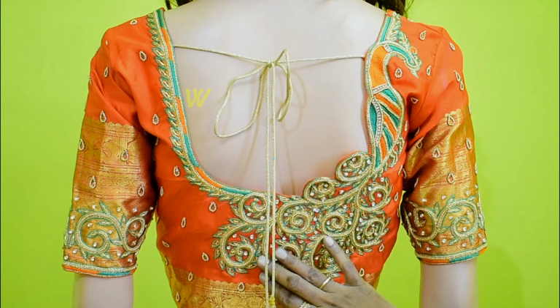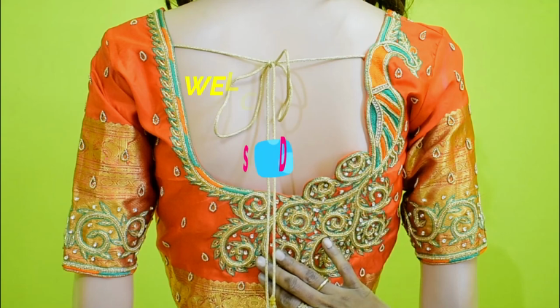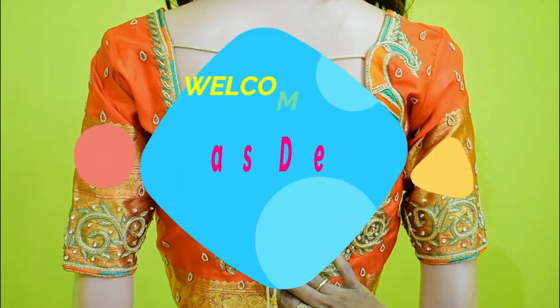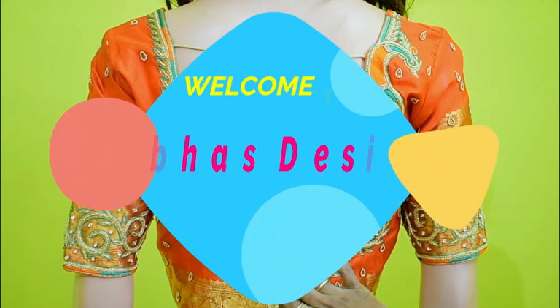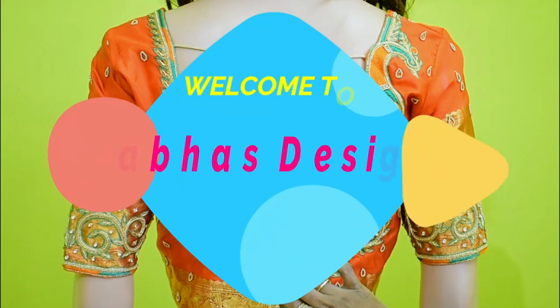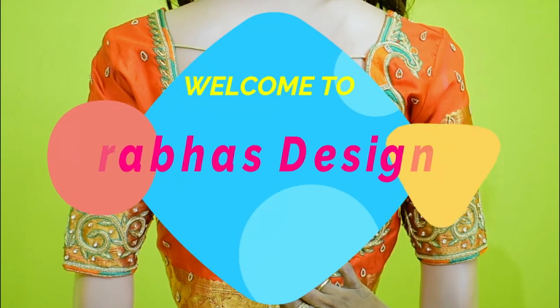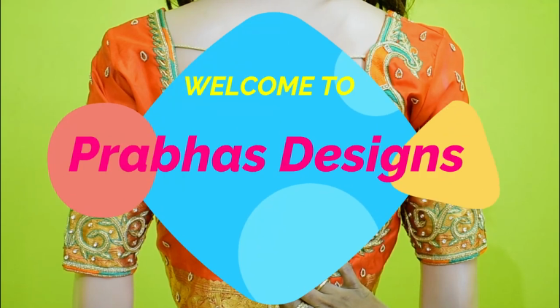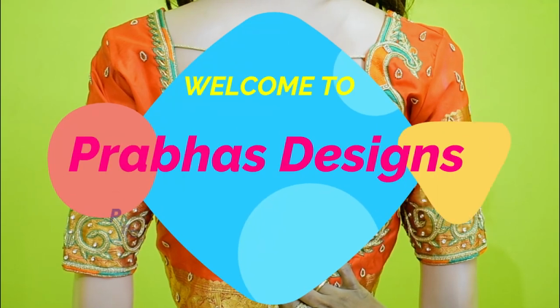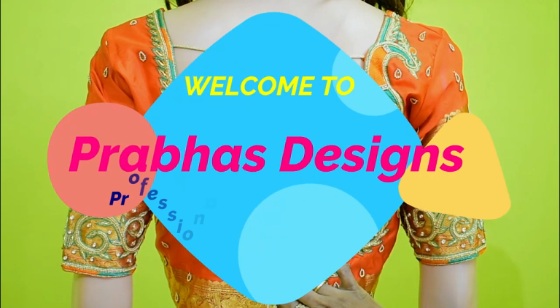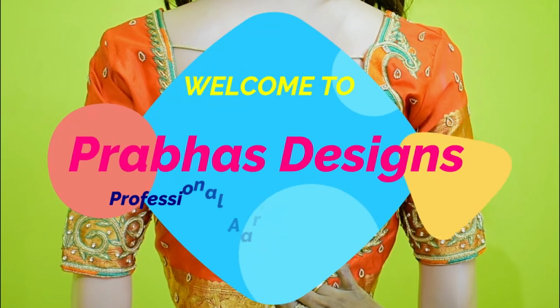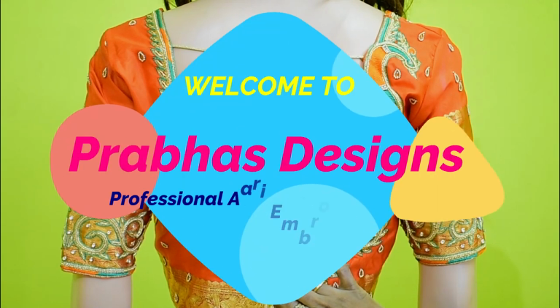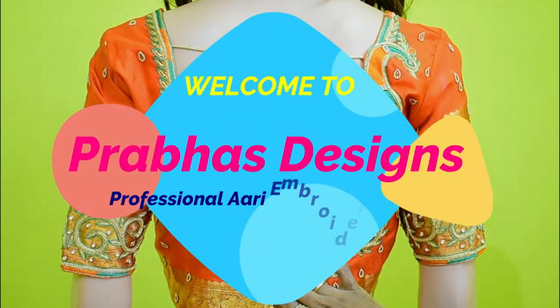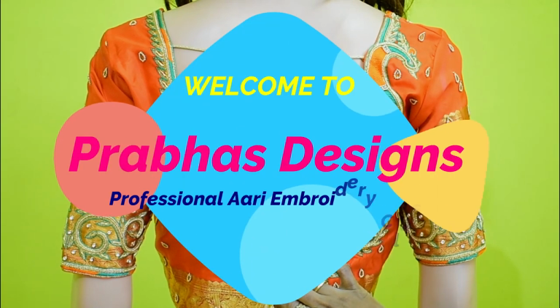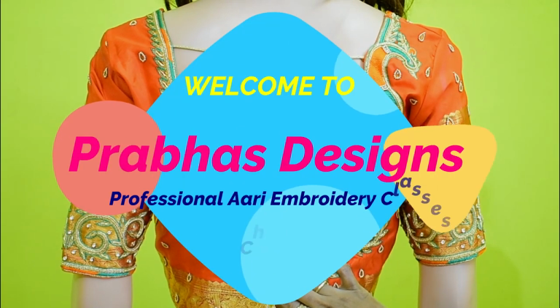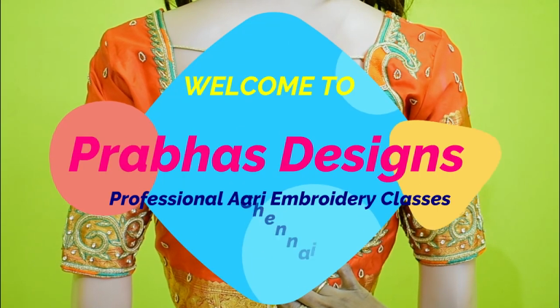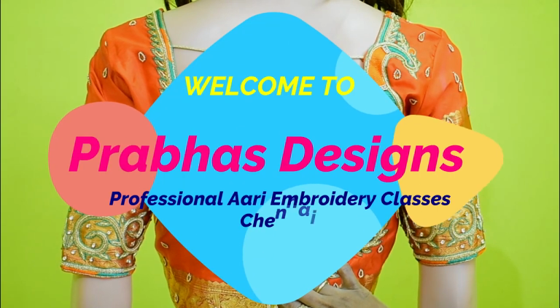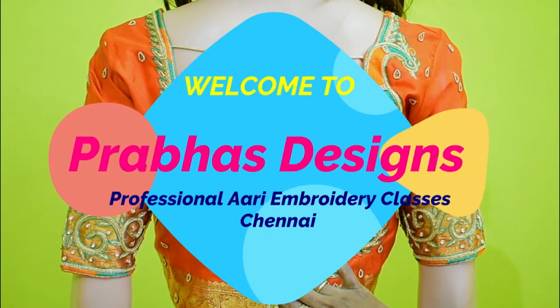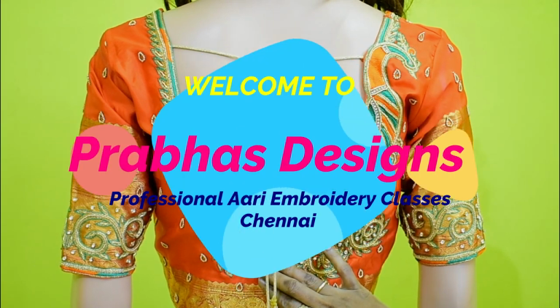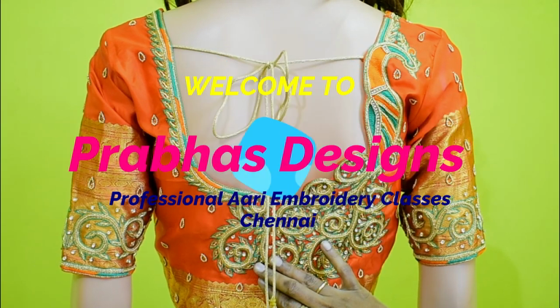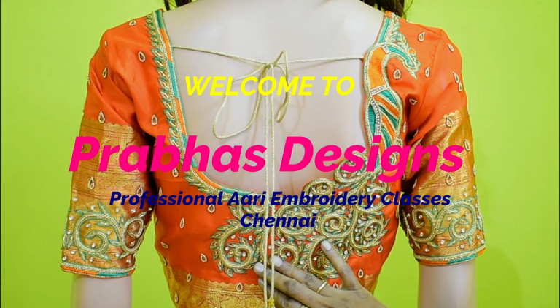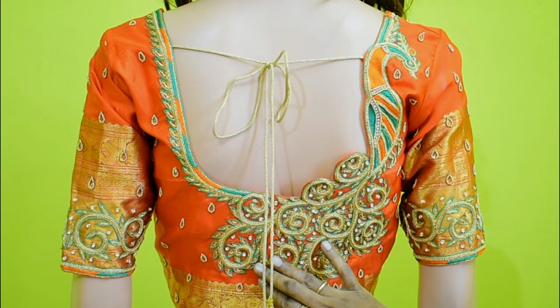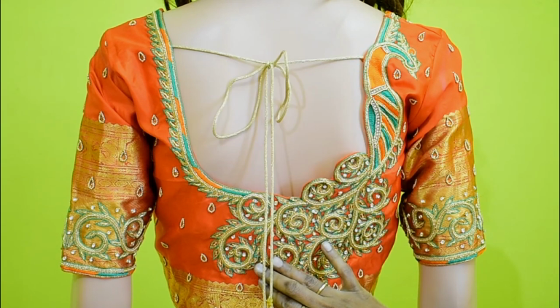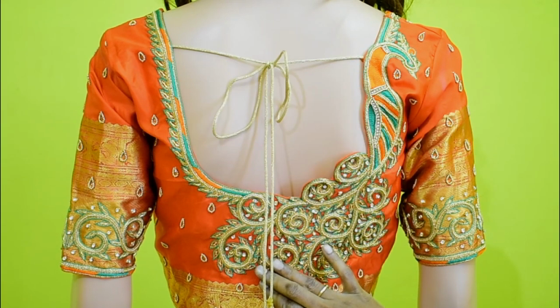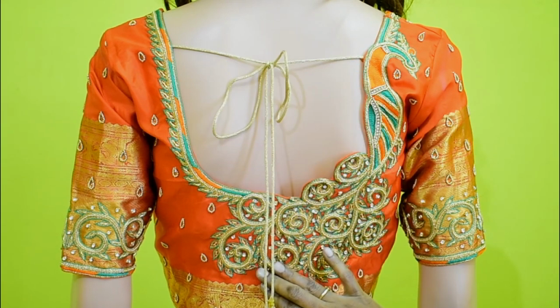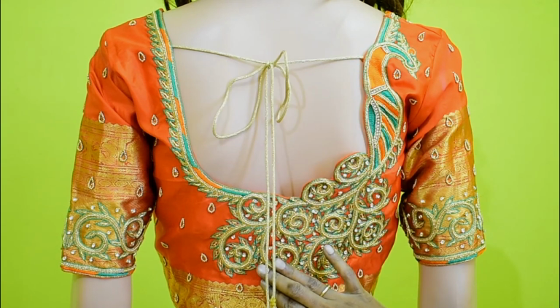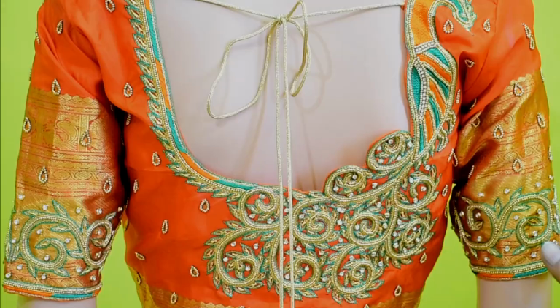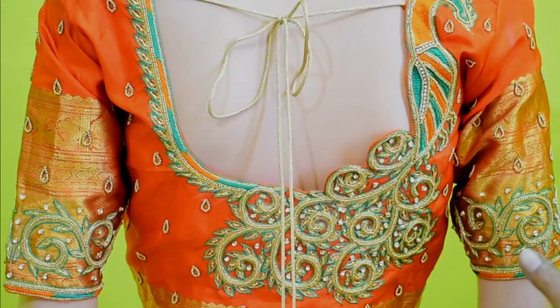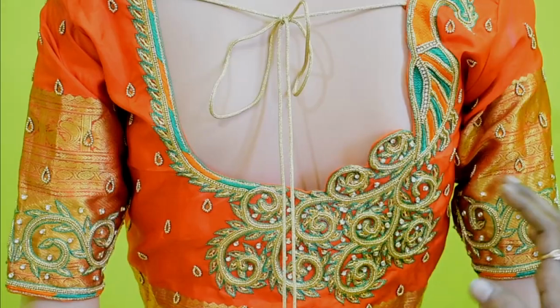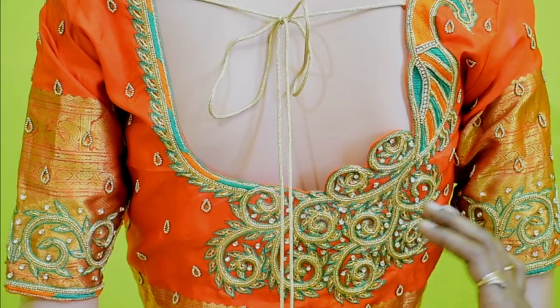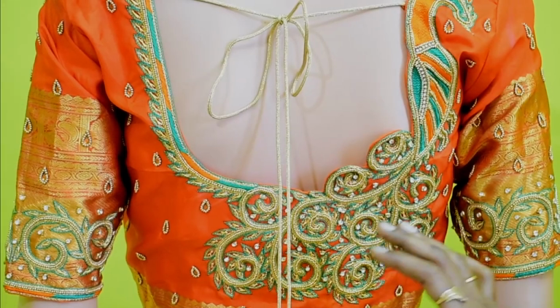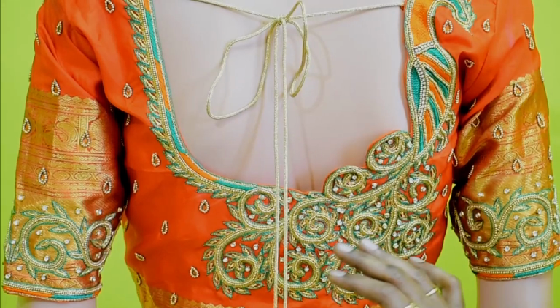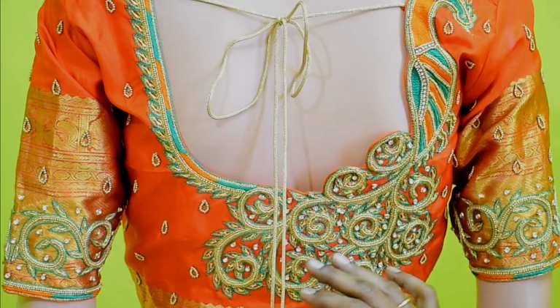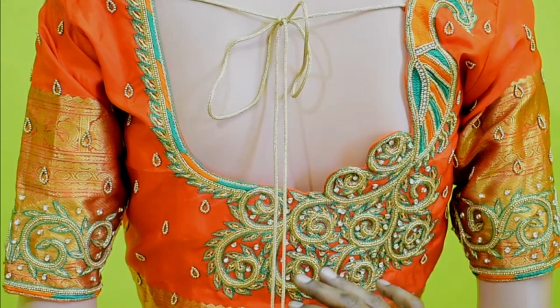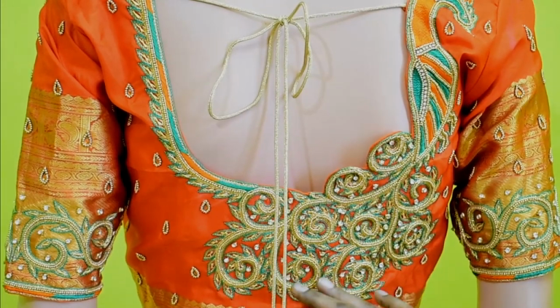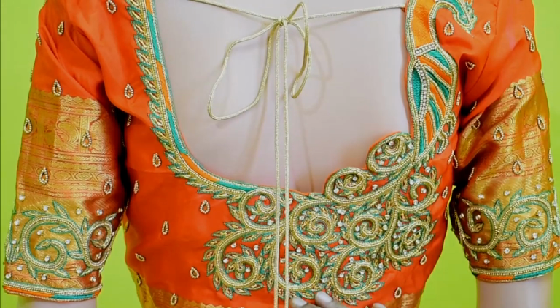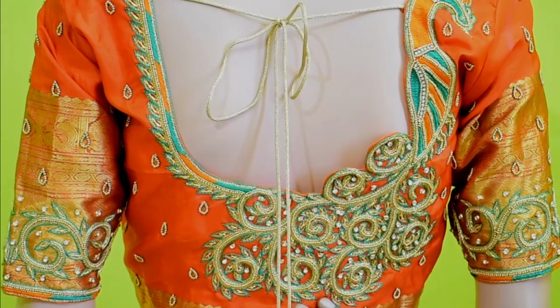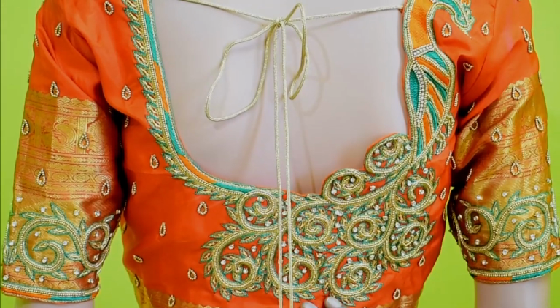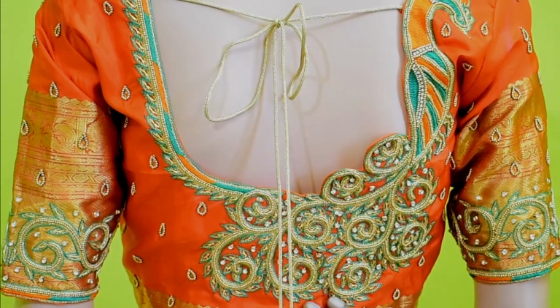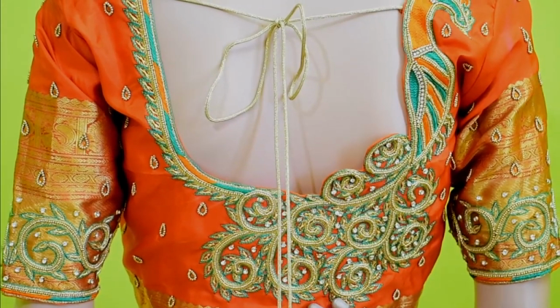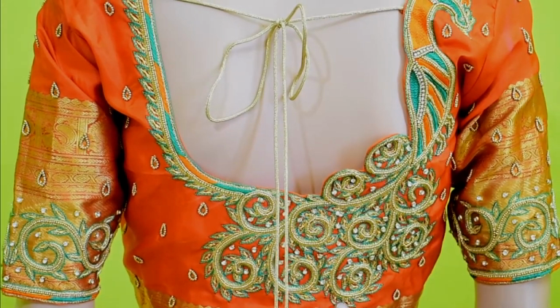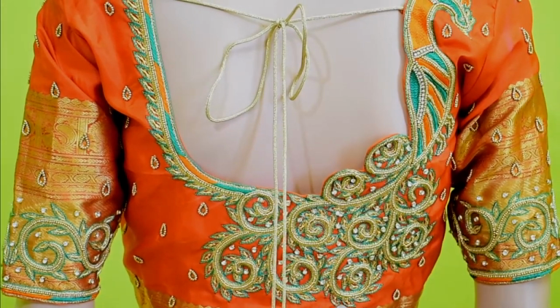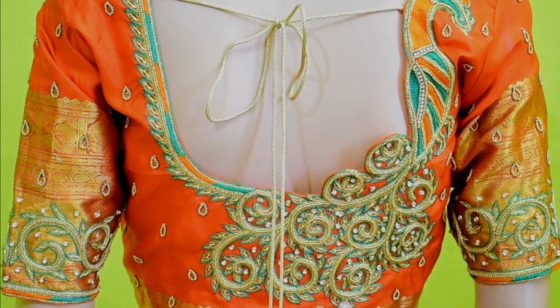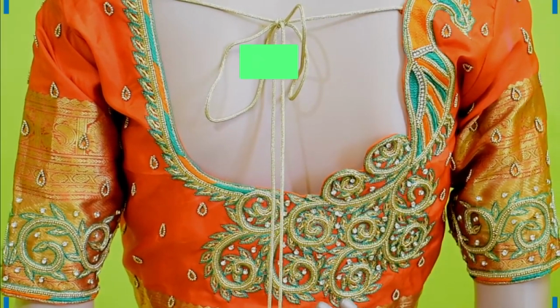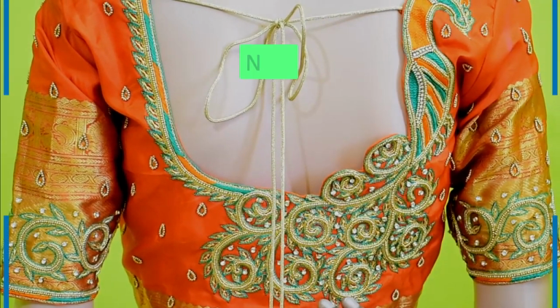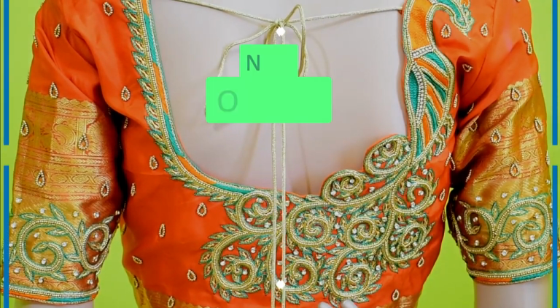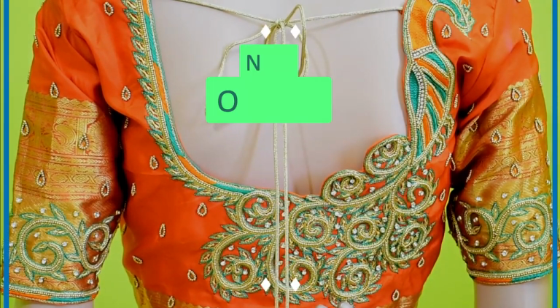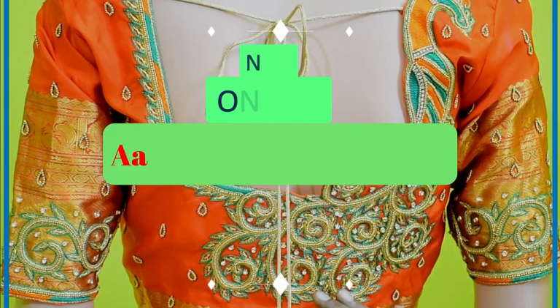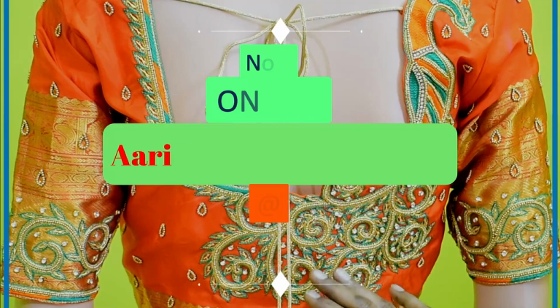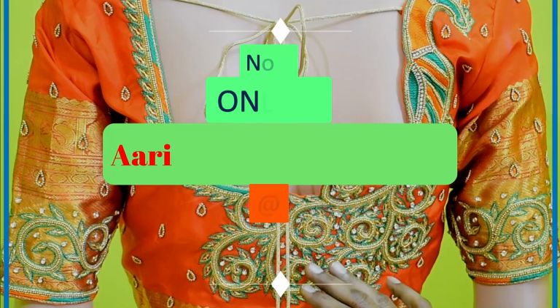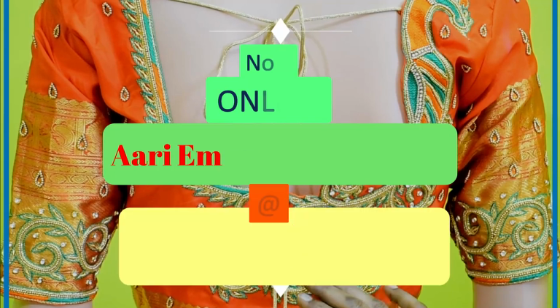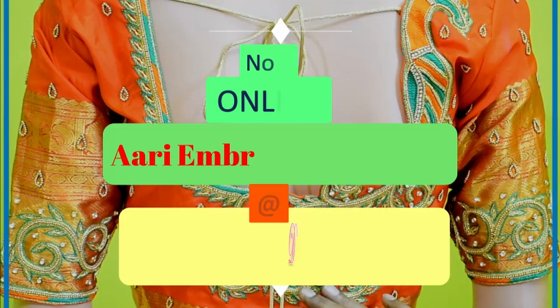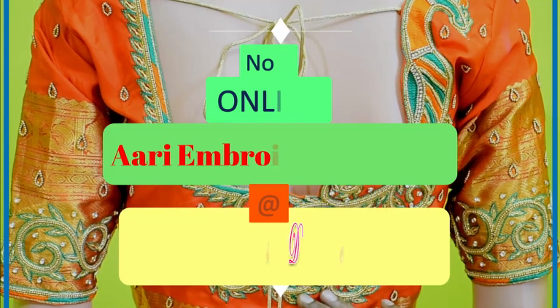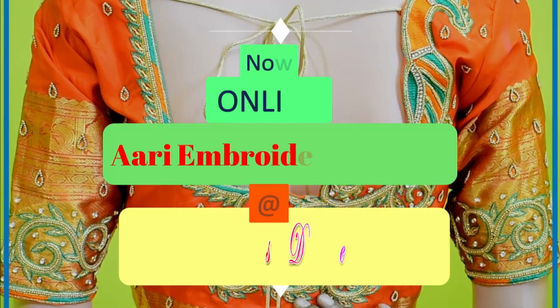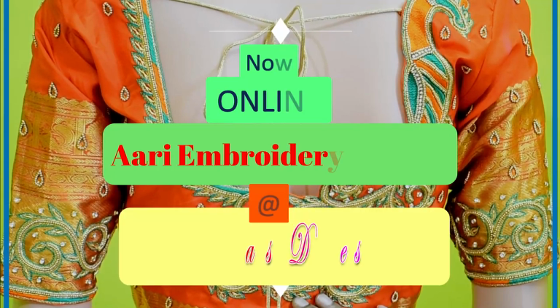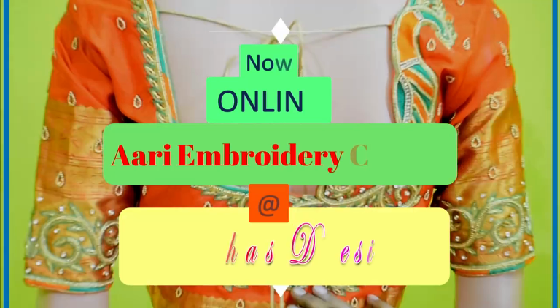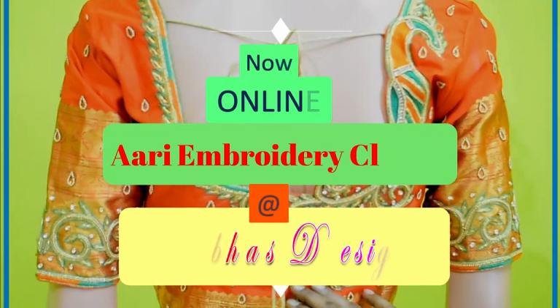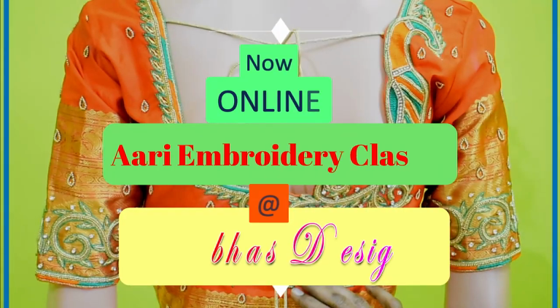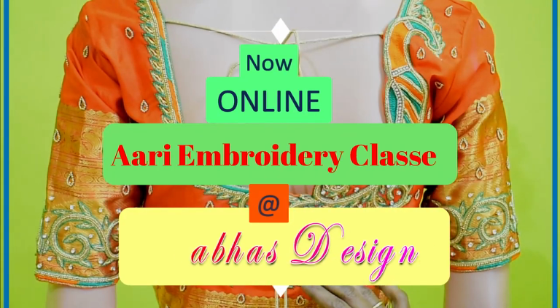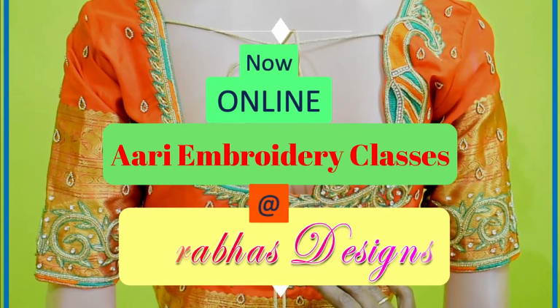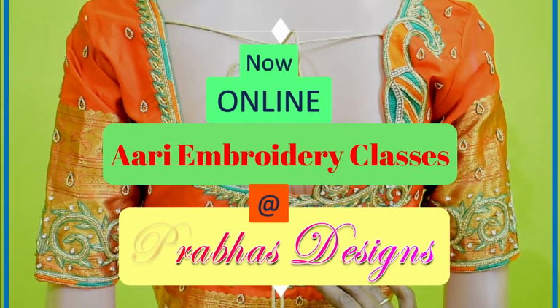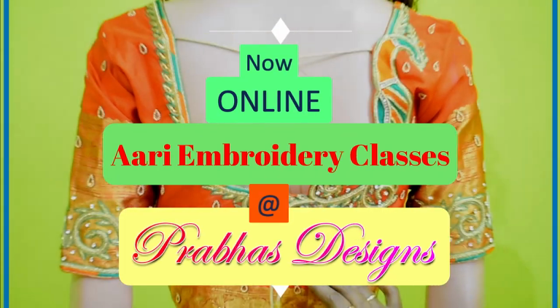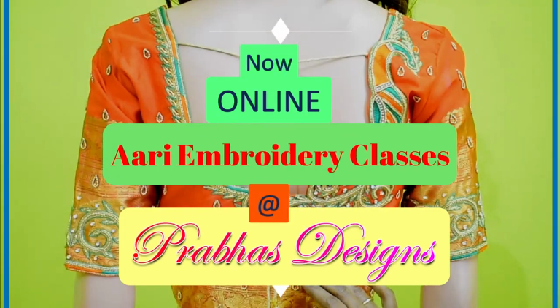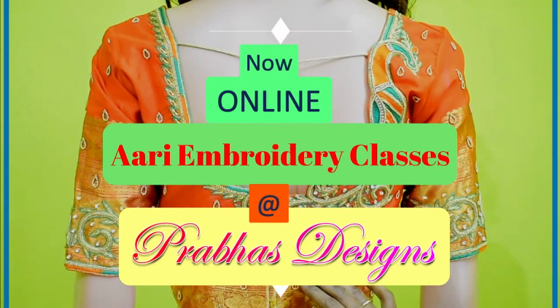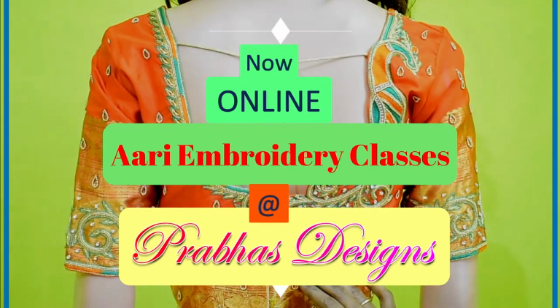Hello Friends! Welcome to Pravassi Sai. Pravassi Sai is a direct class and online class.